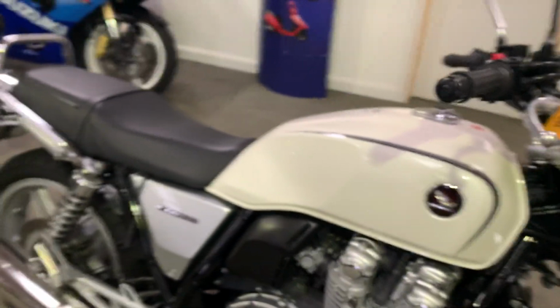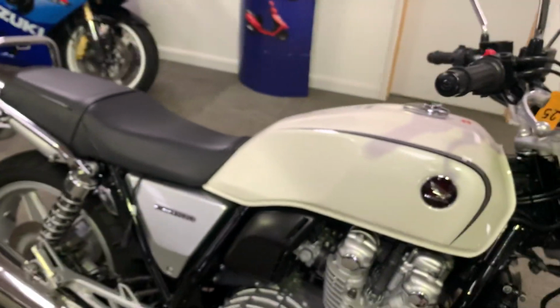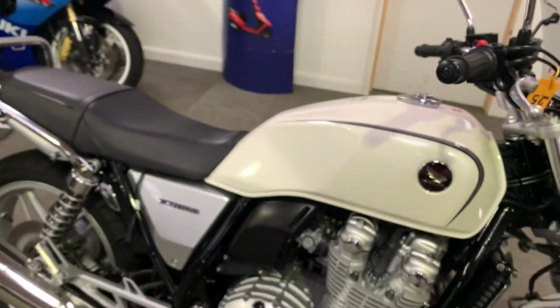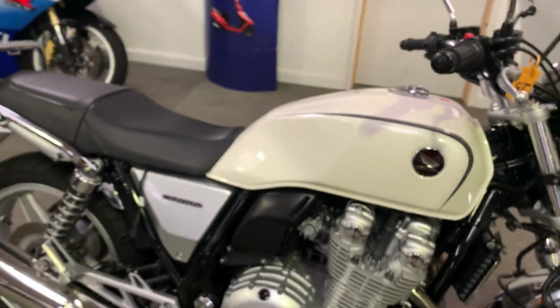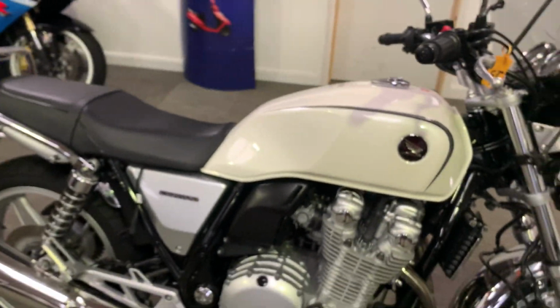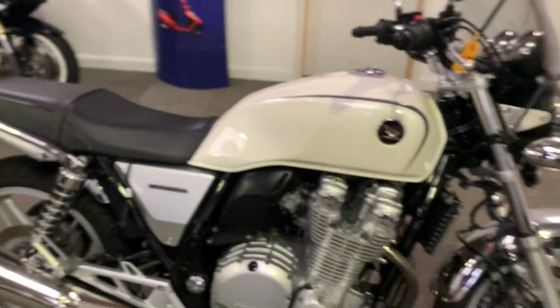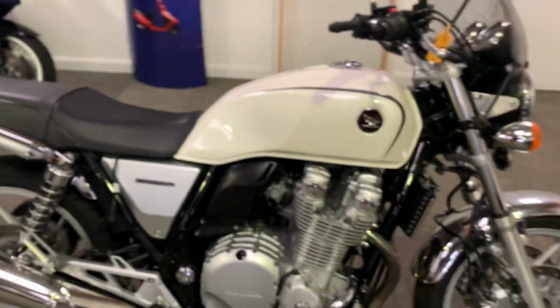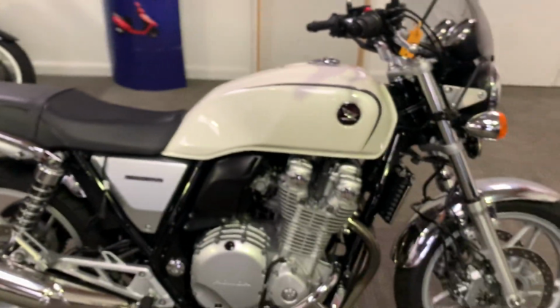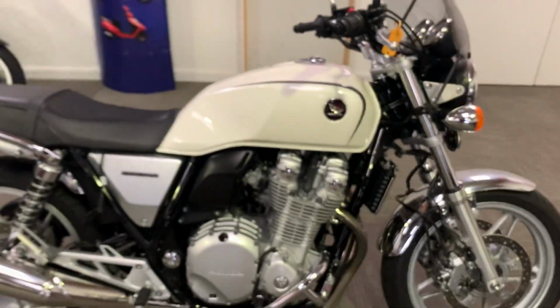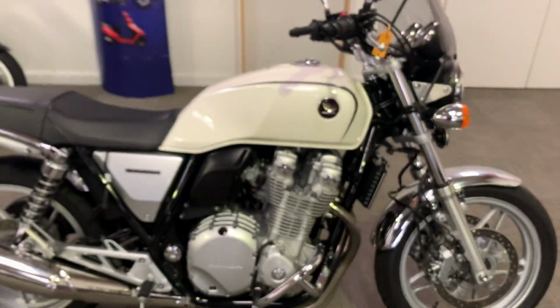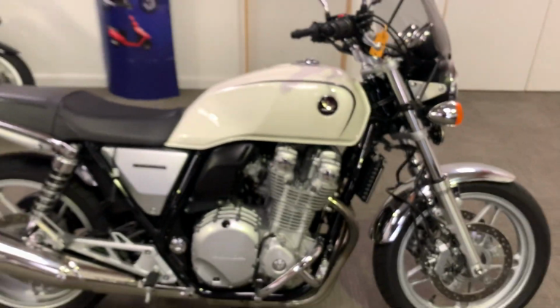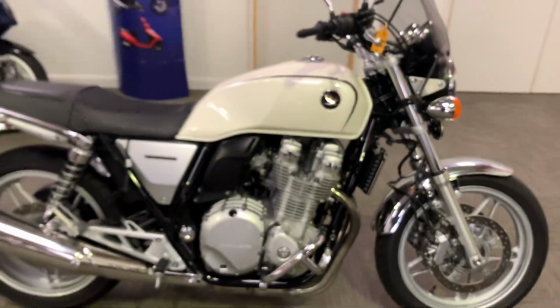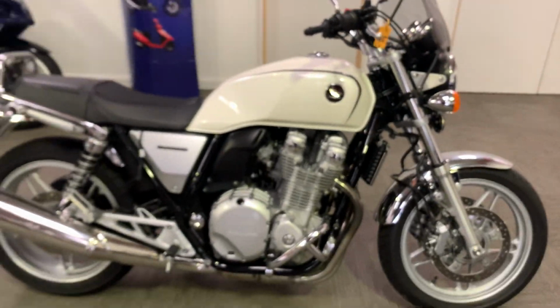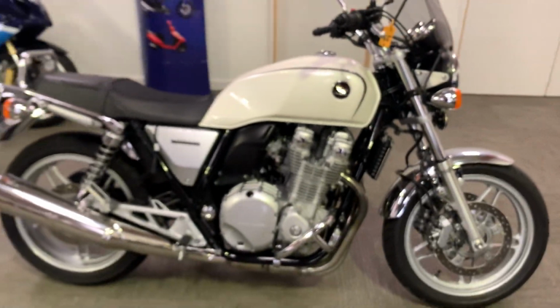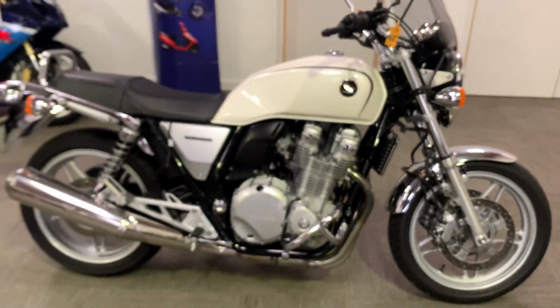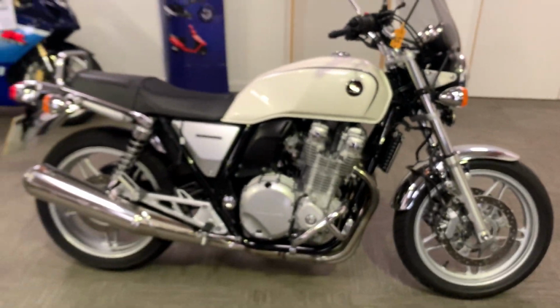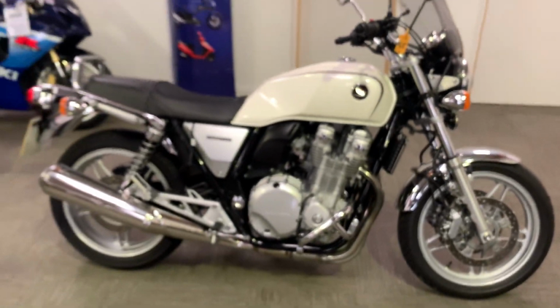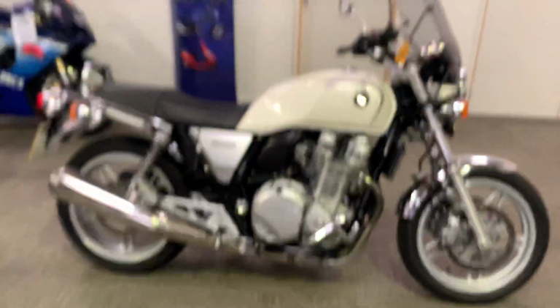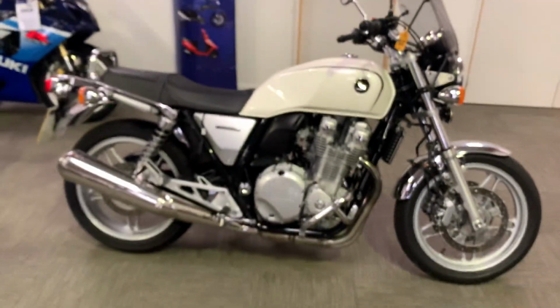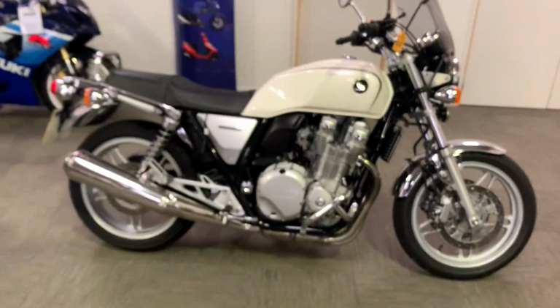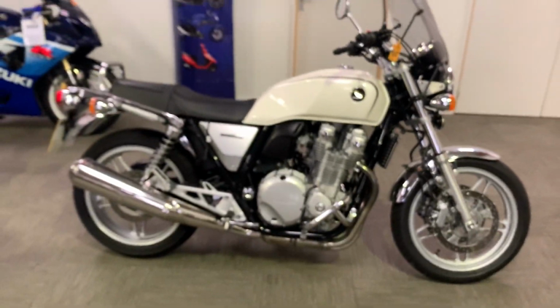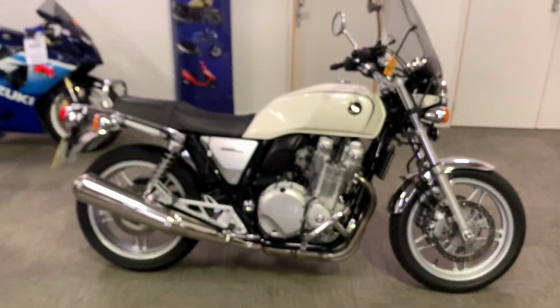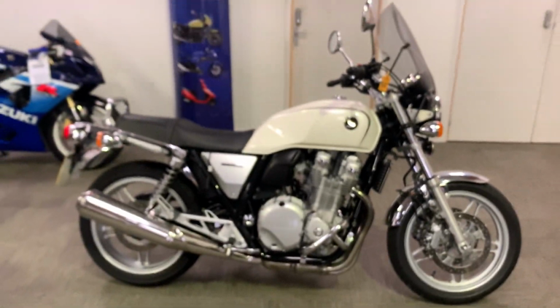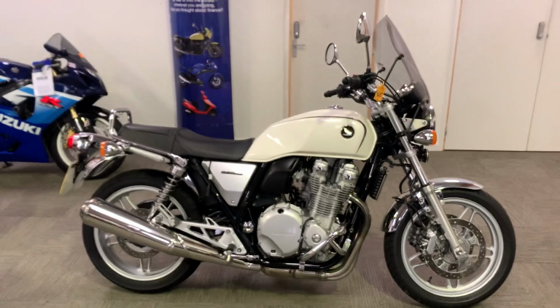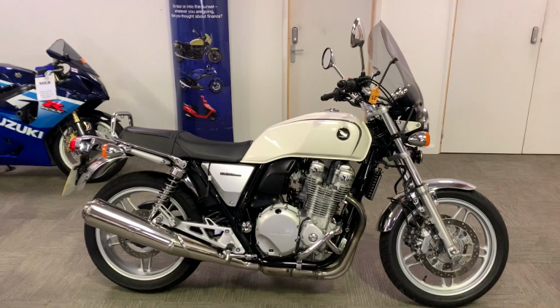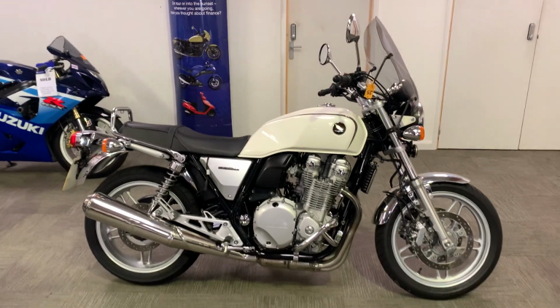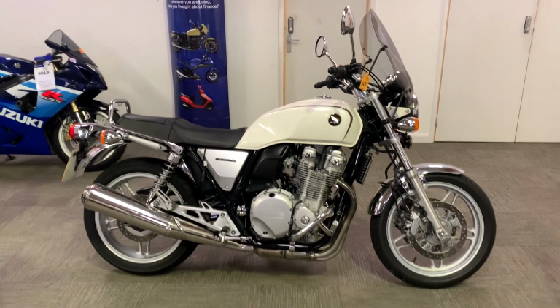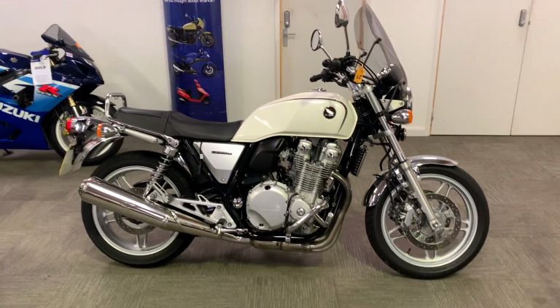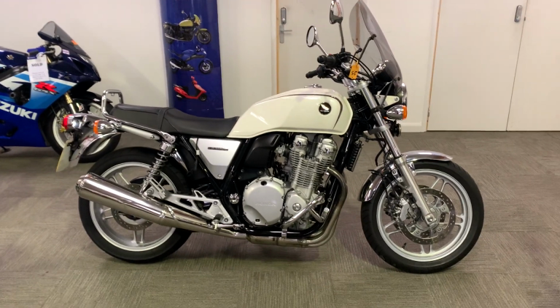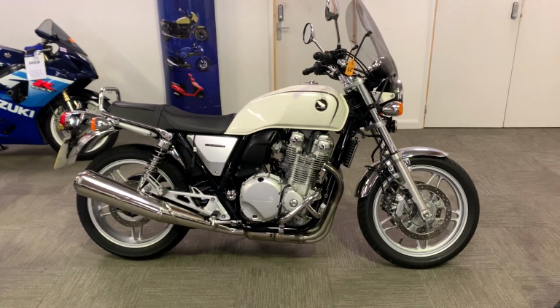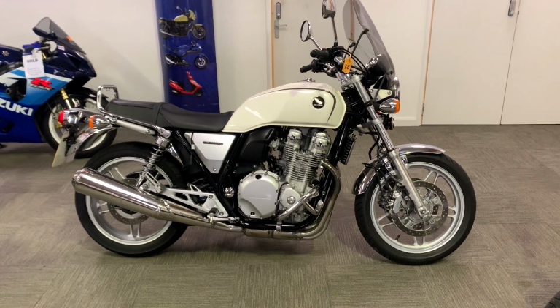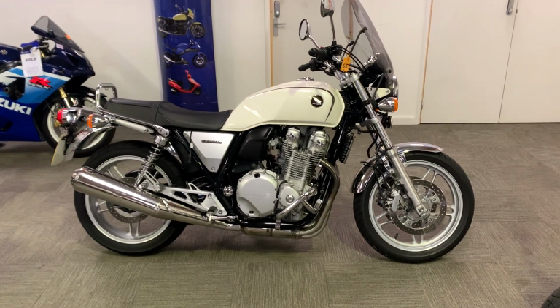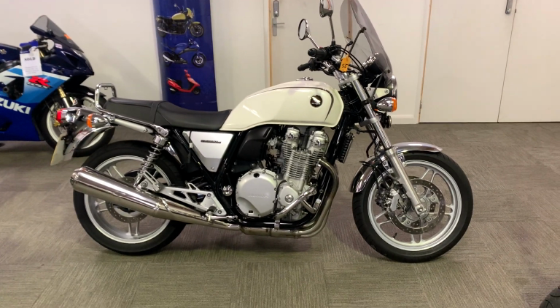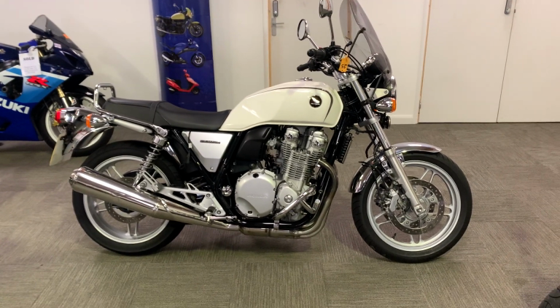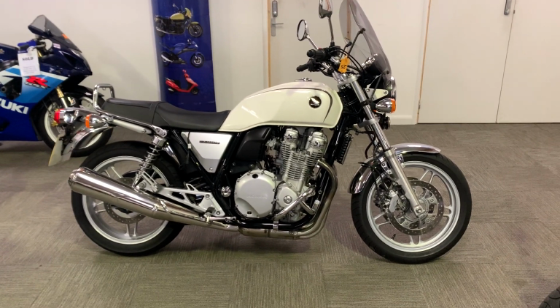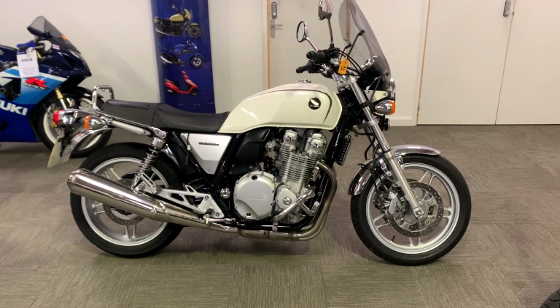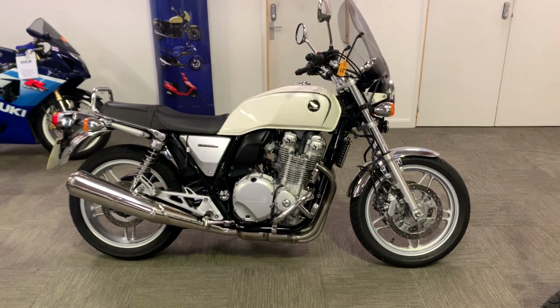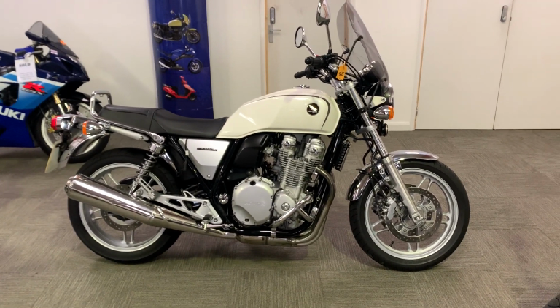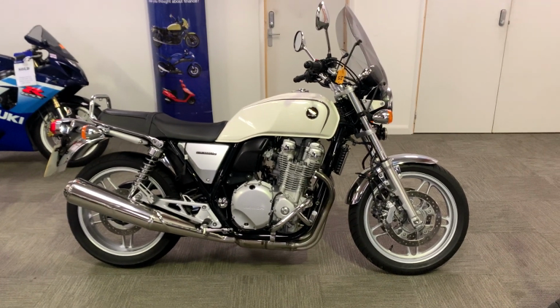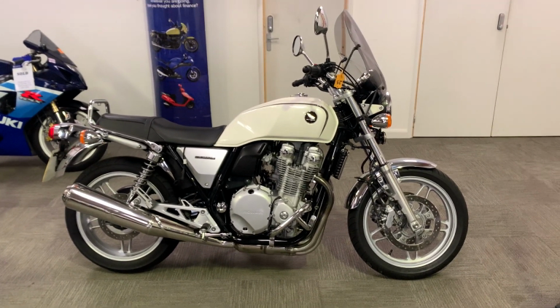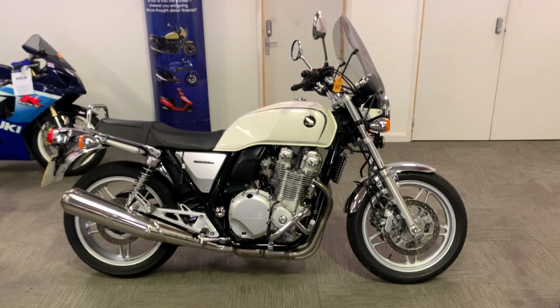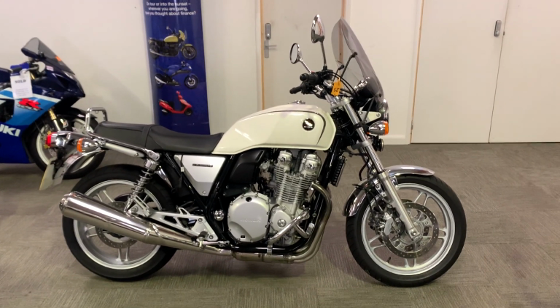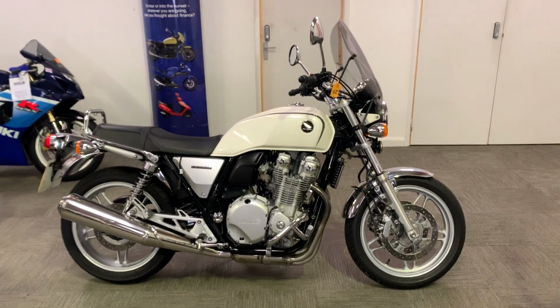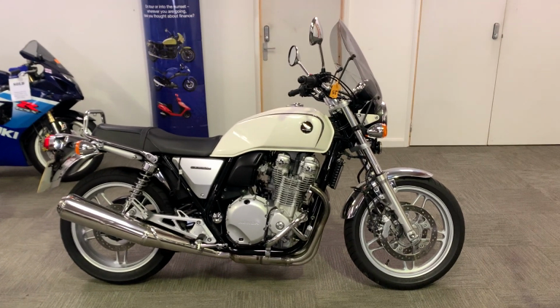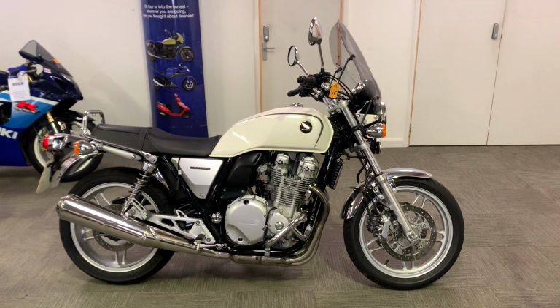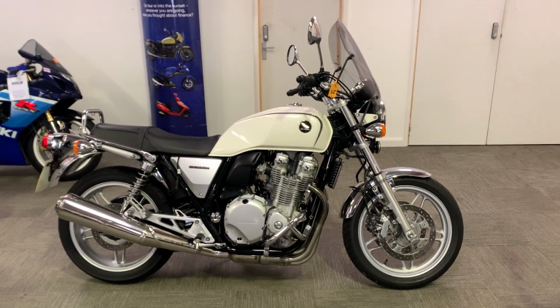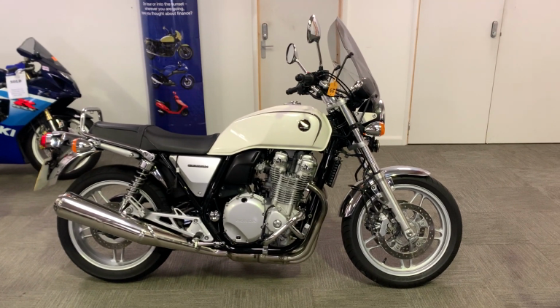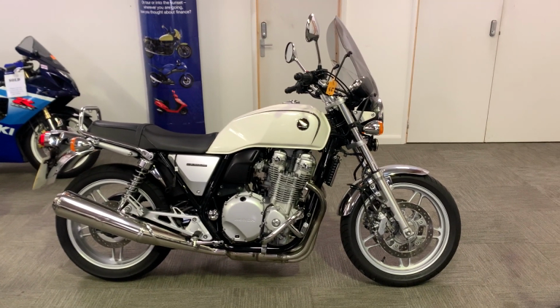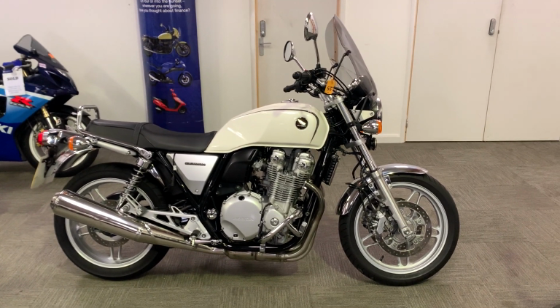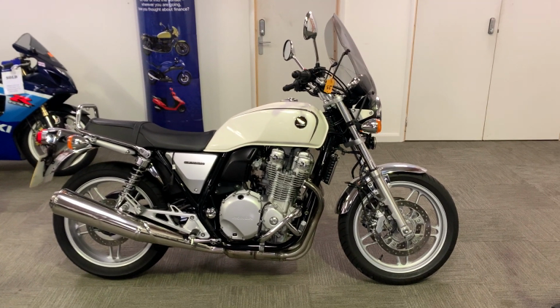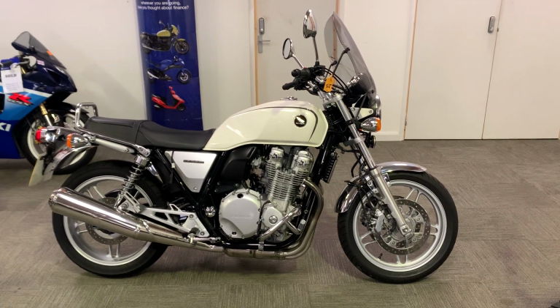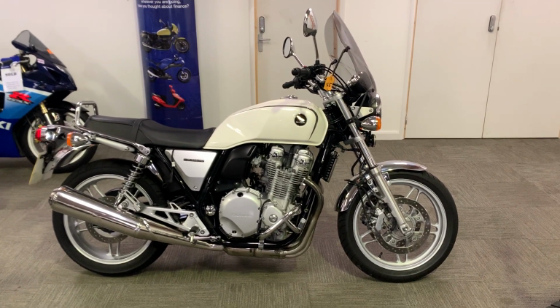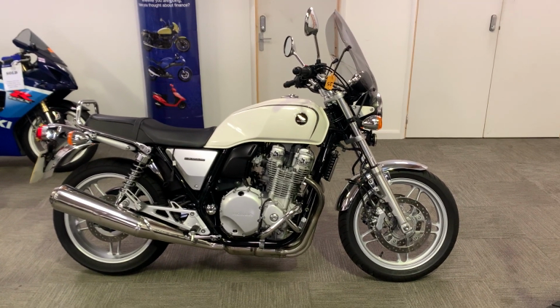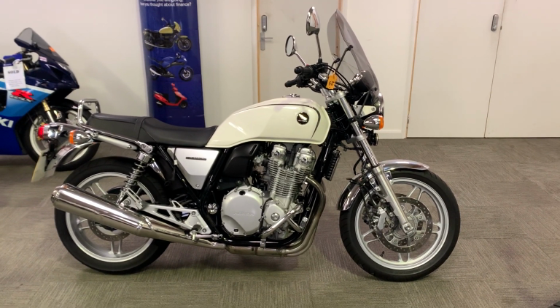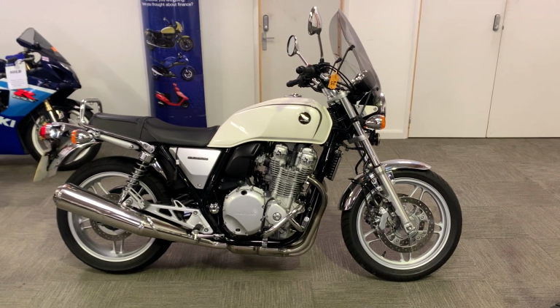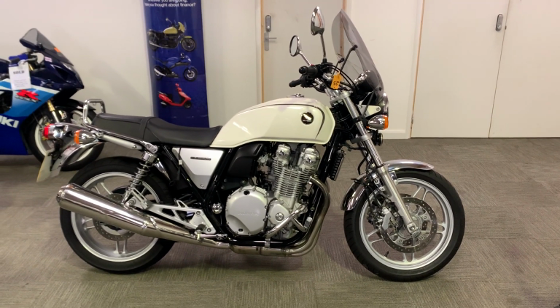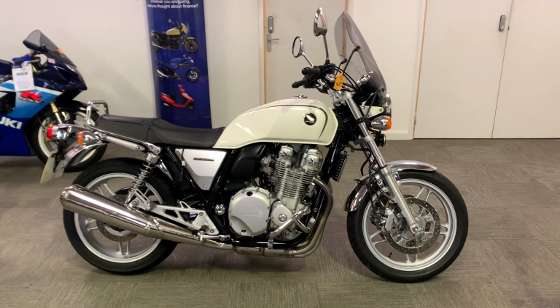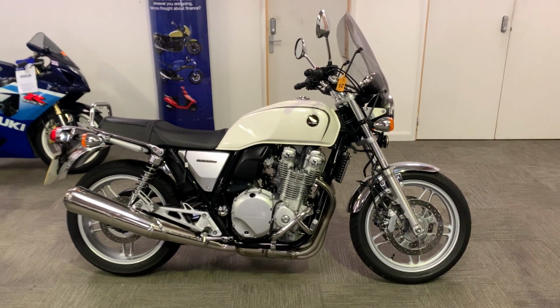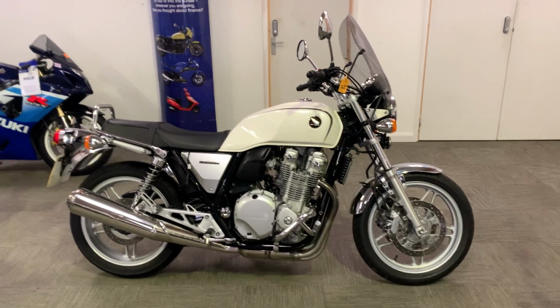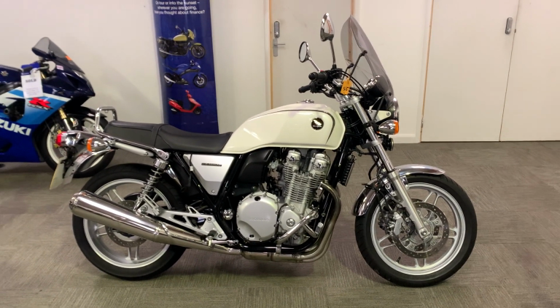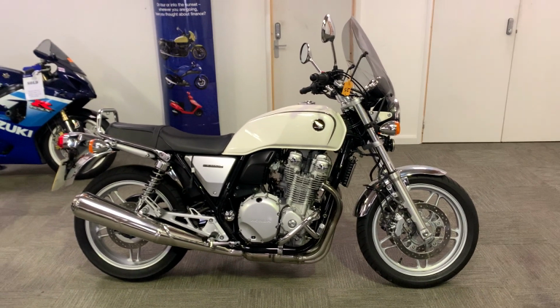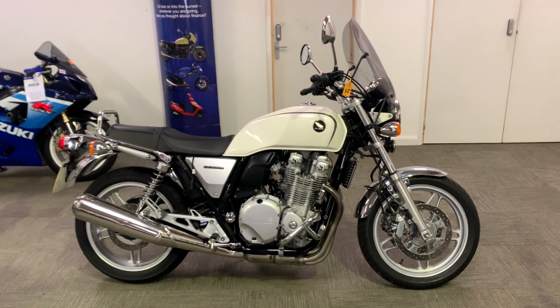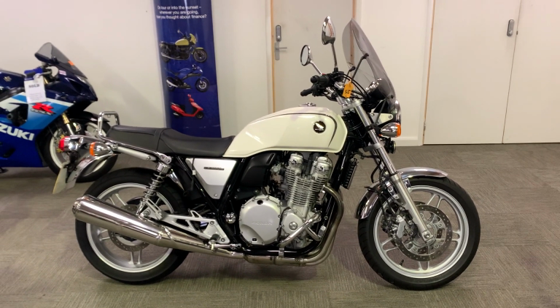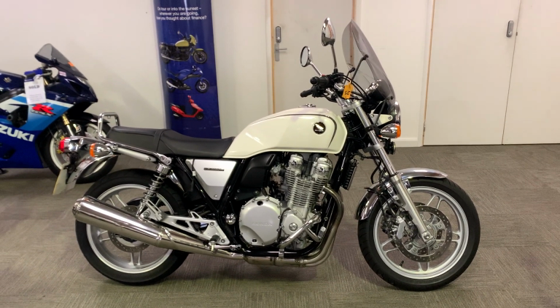Honda CB1100 available to view in our showroom. We're open Tuesday to Saturday, nine till five.